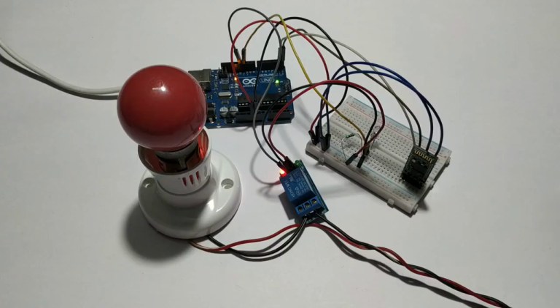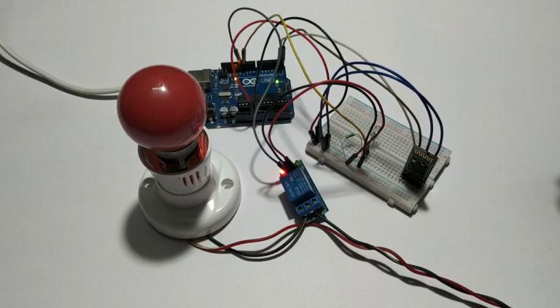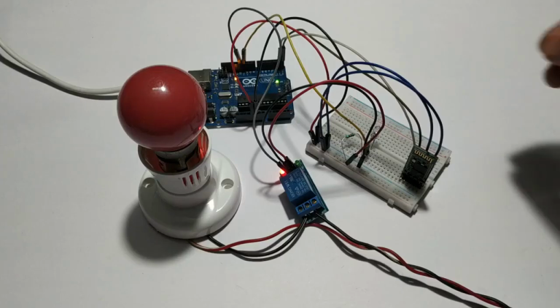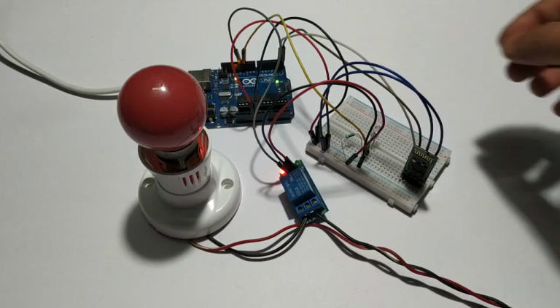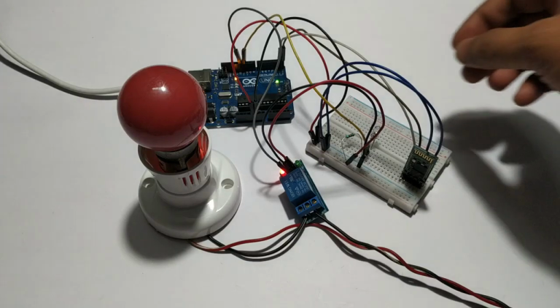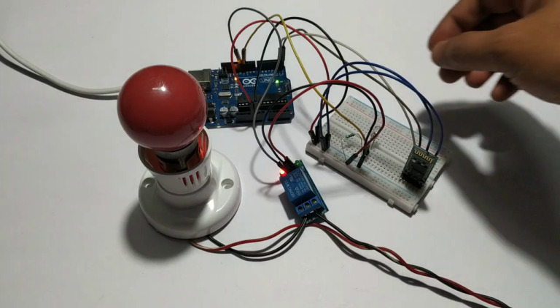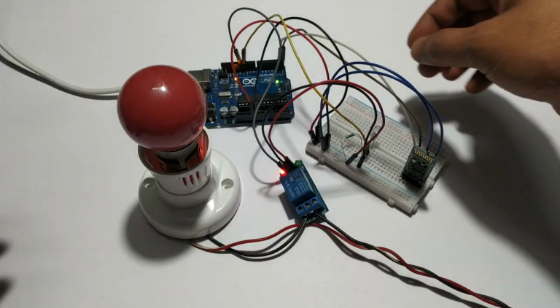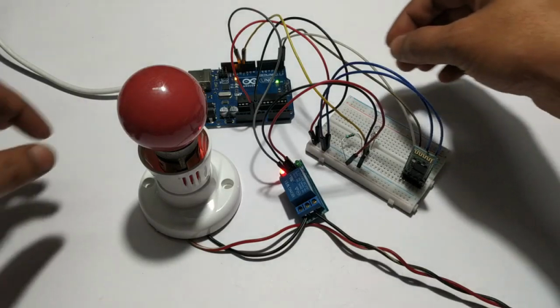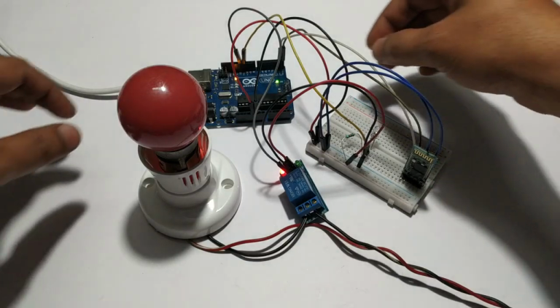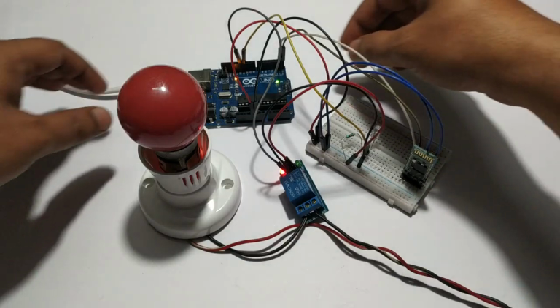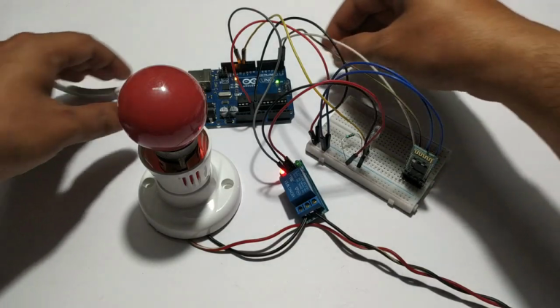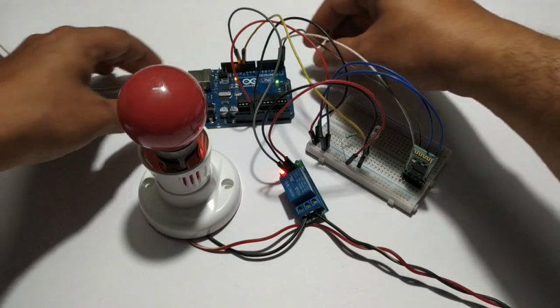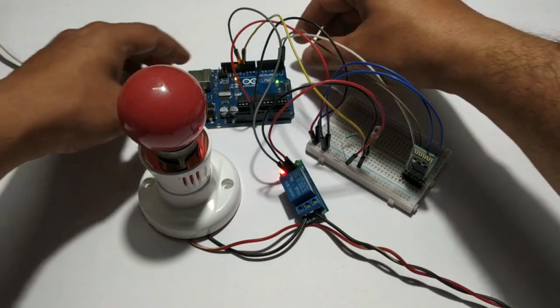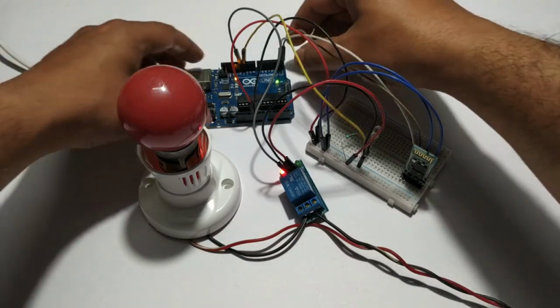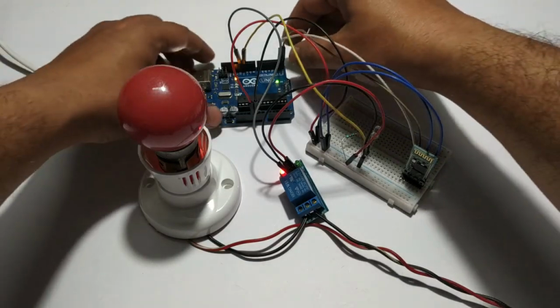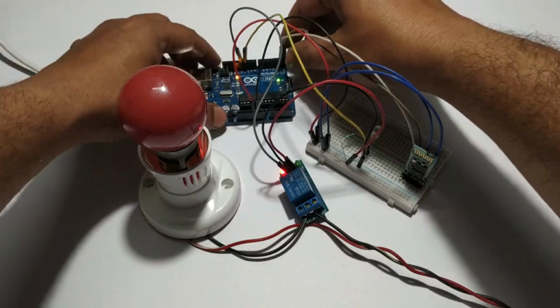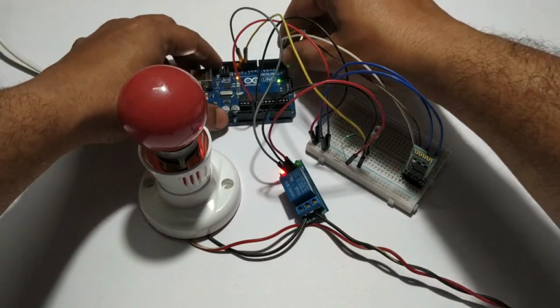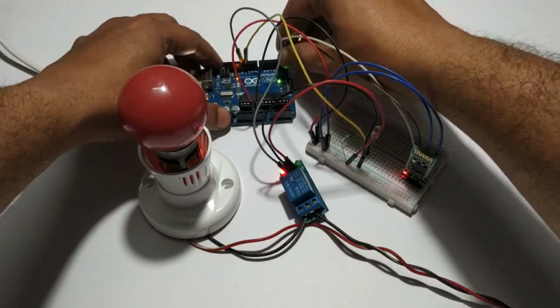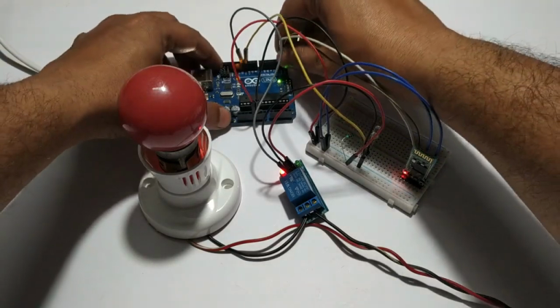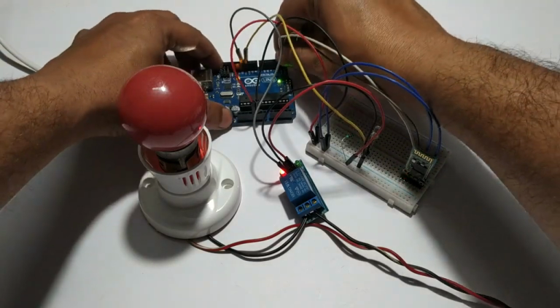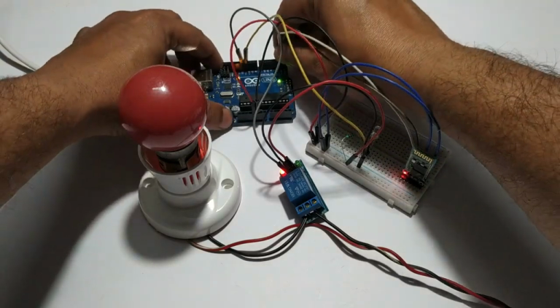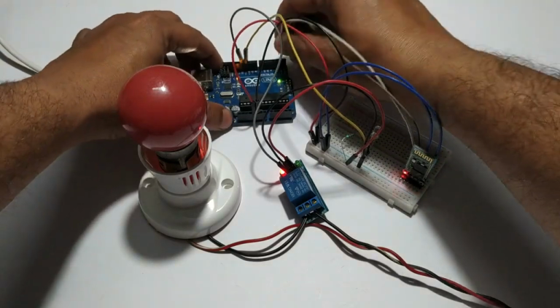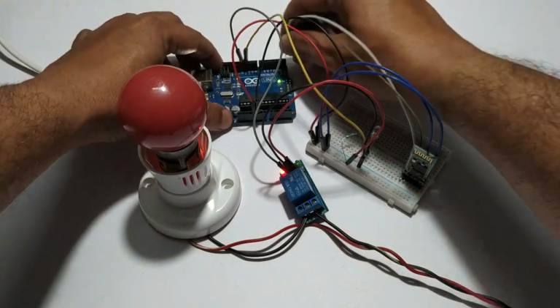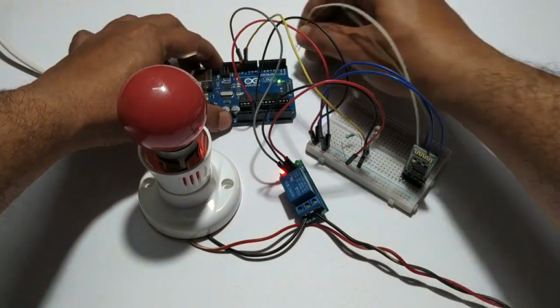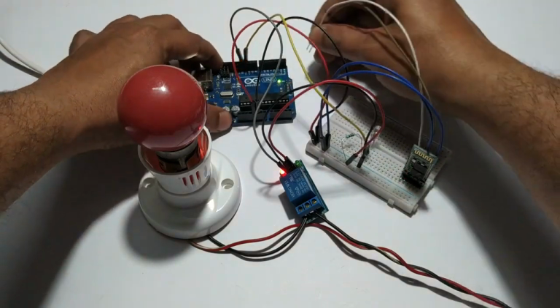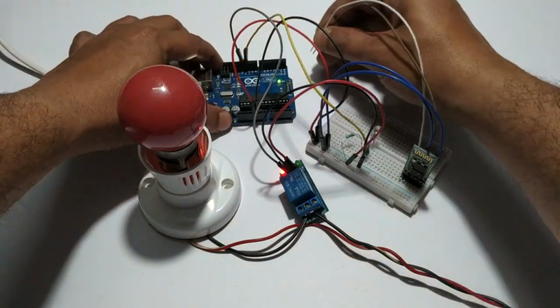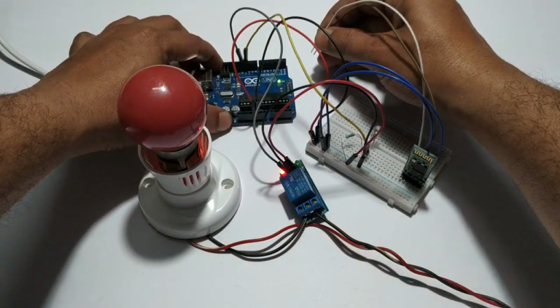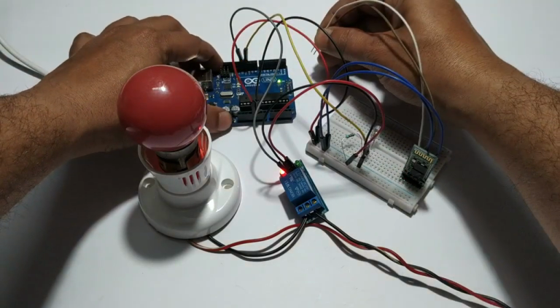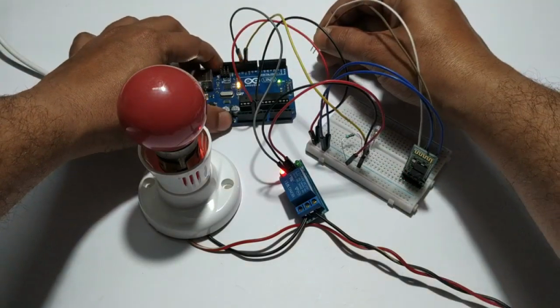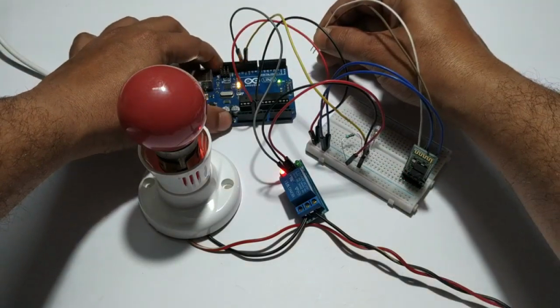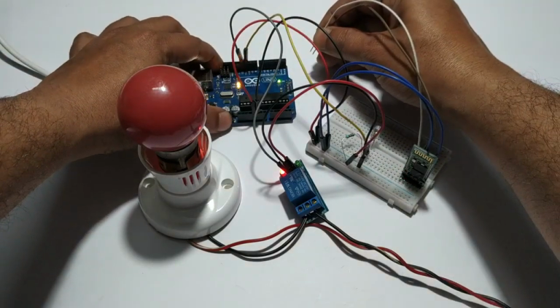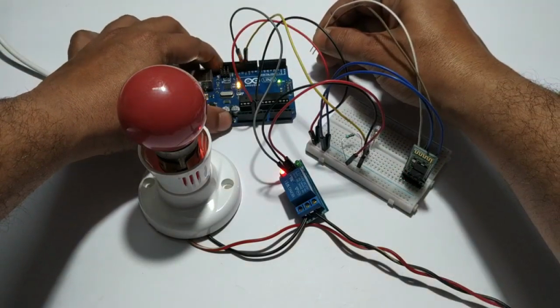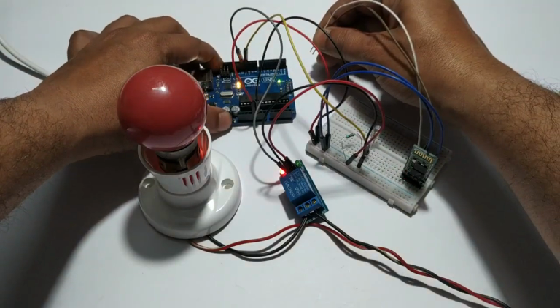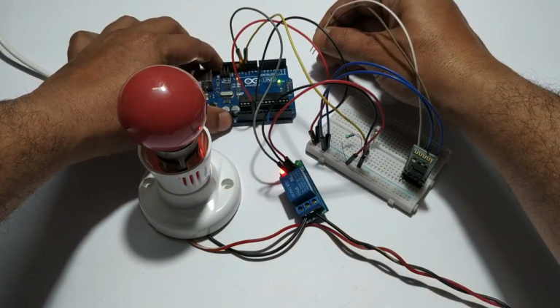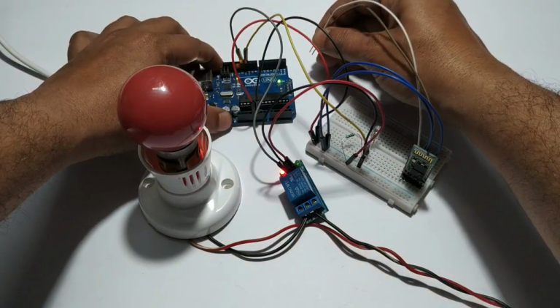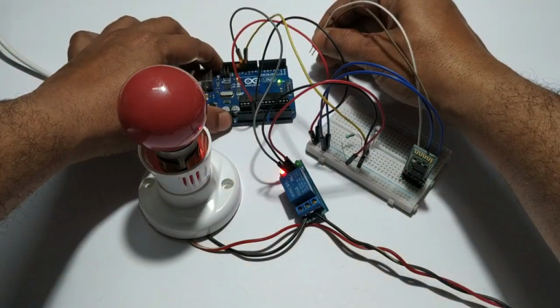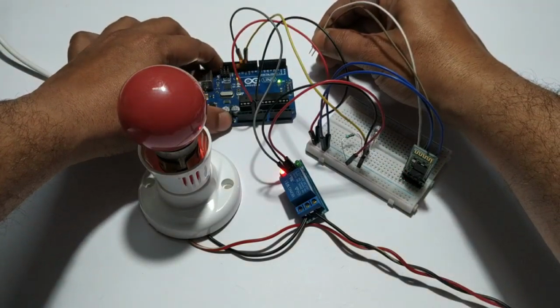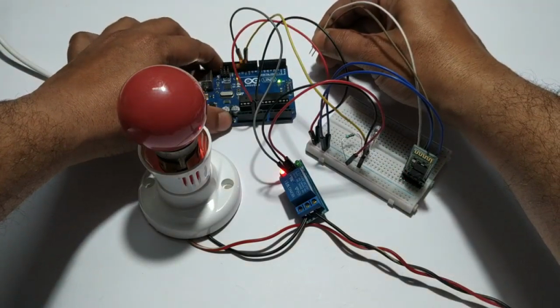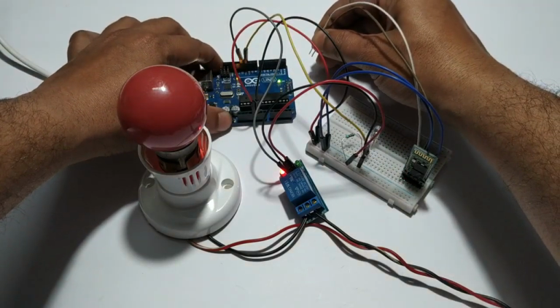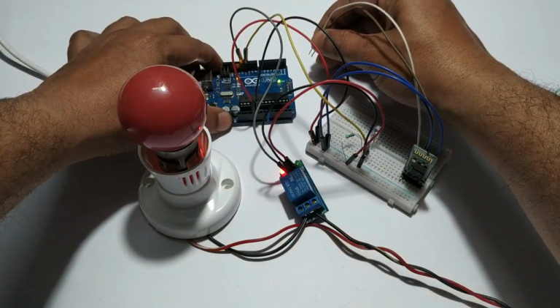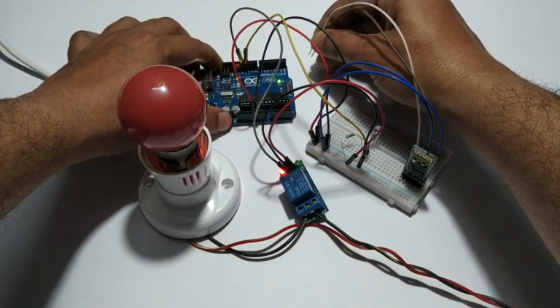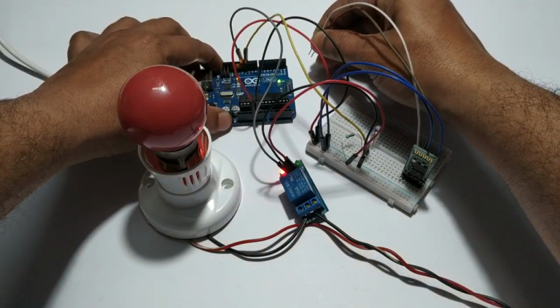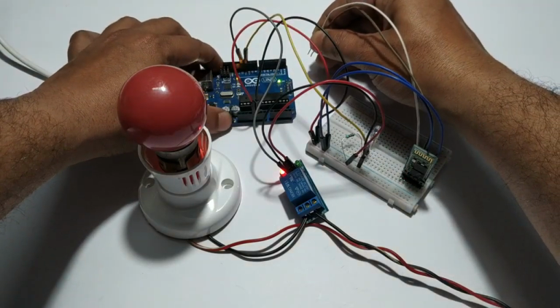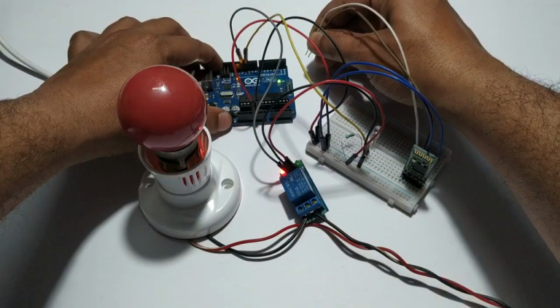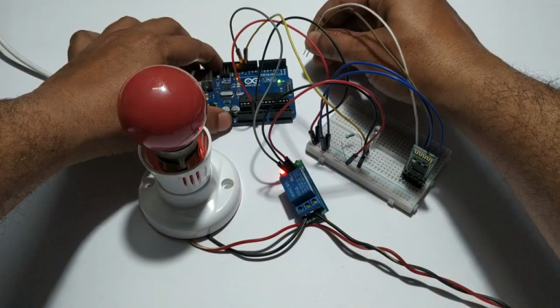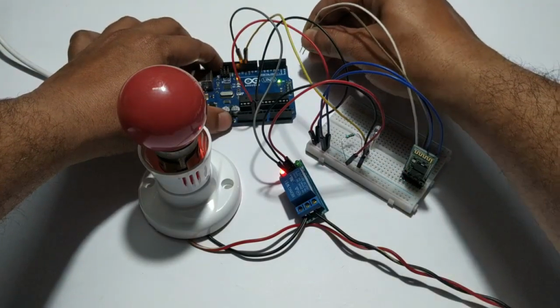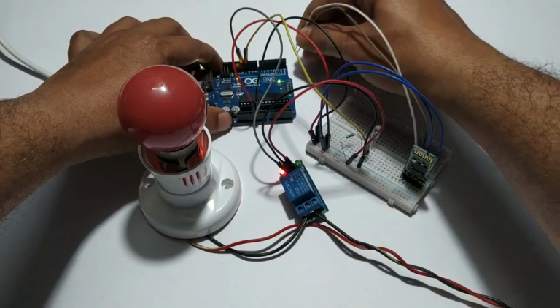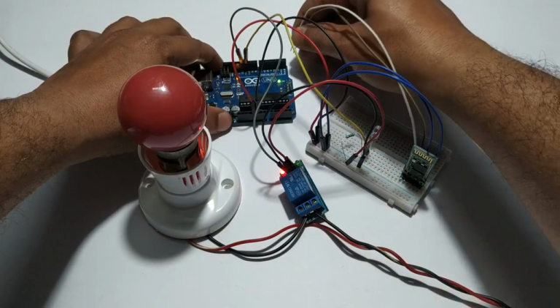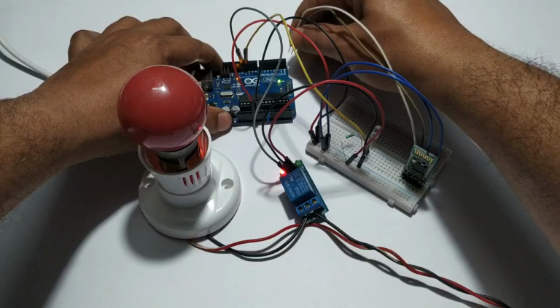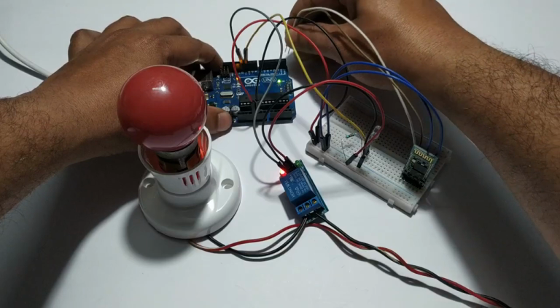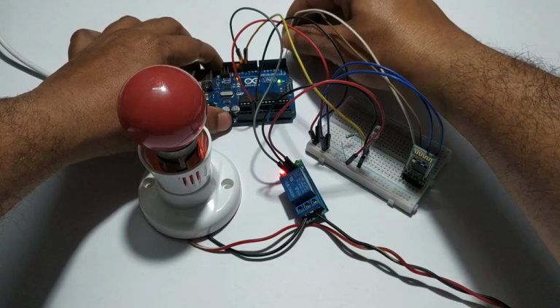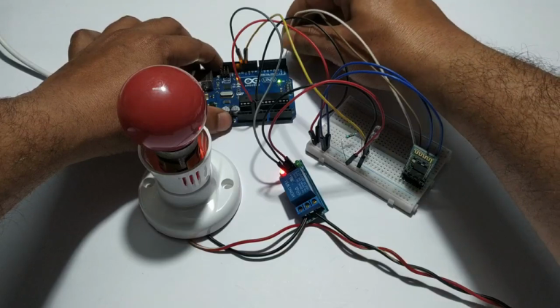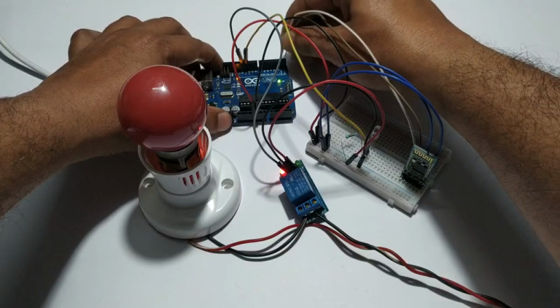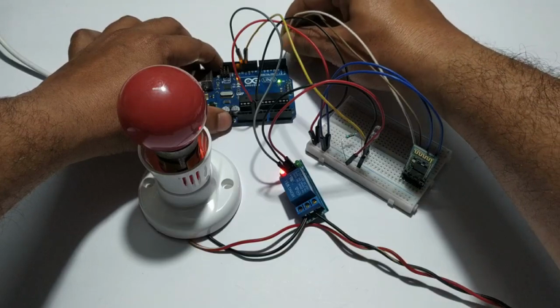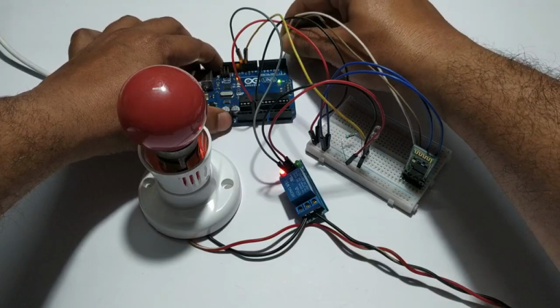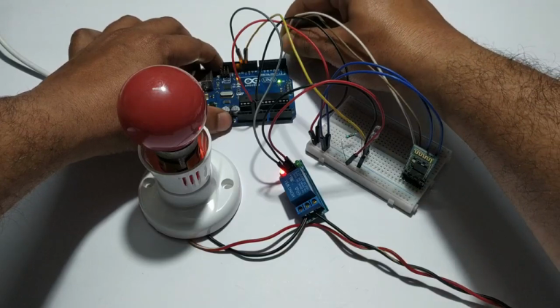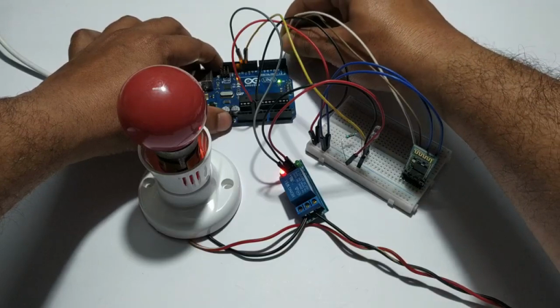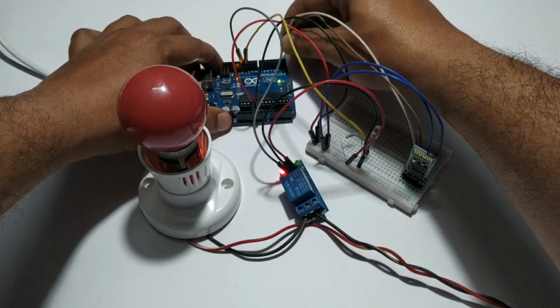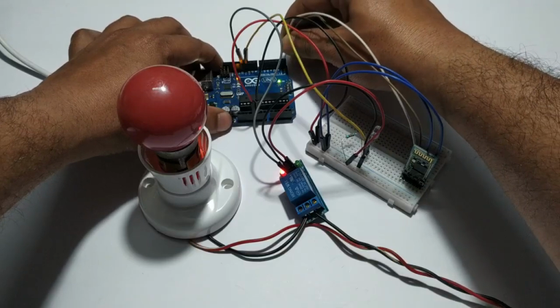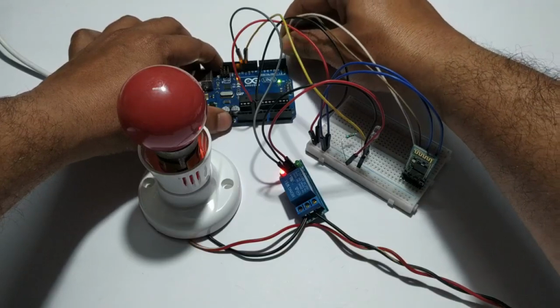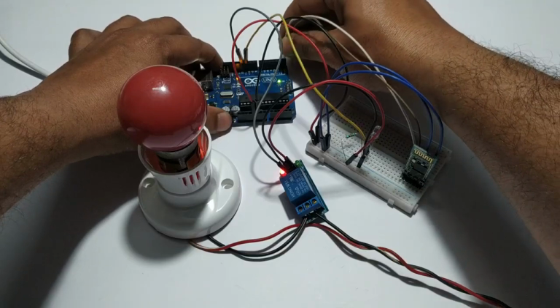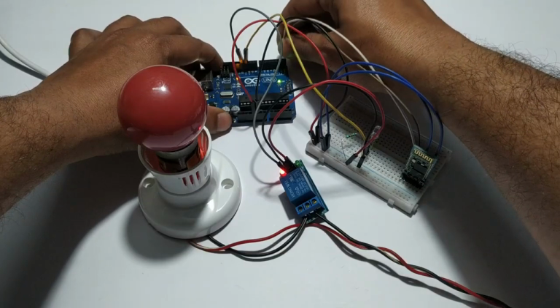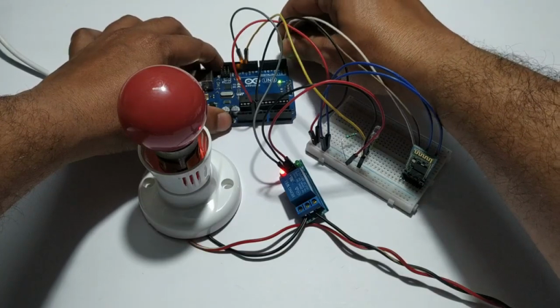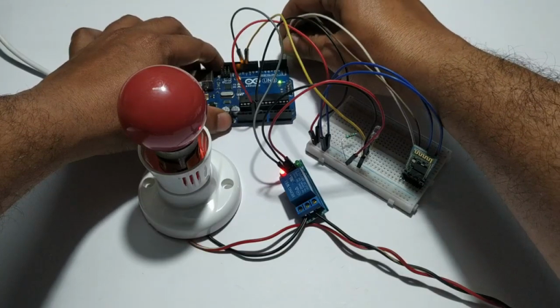When you upload the code, please remove the RX-TX pin. After uploading the code, you can connect it.